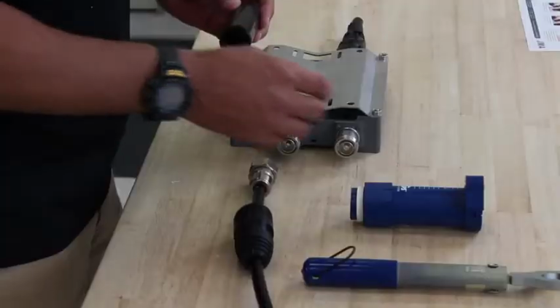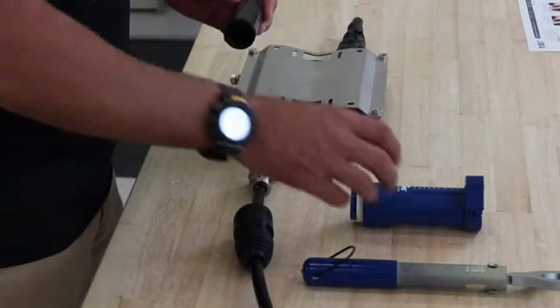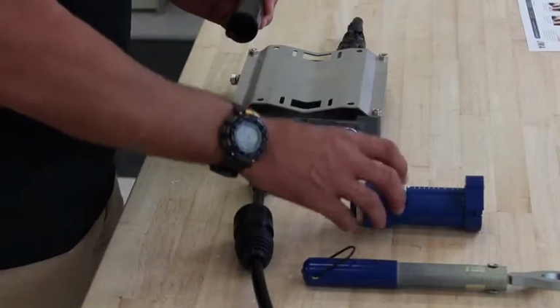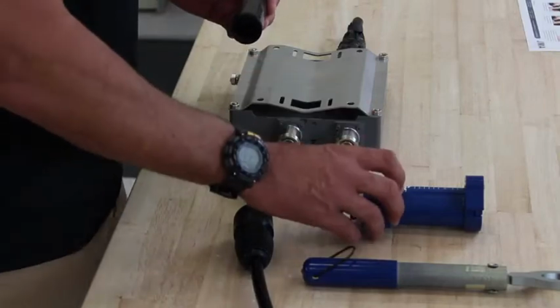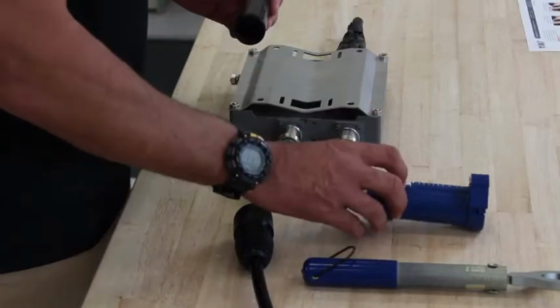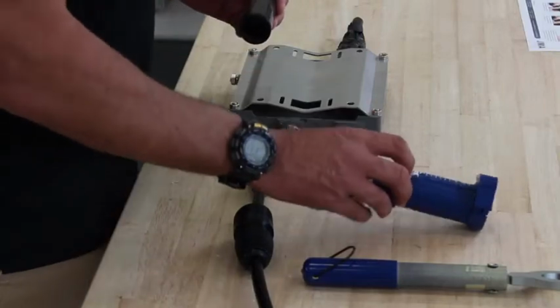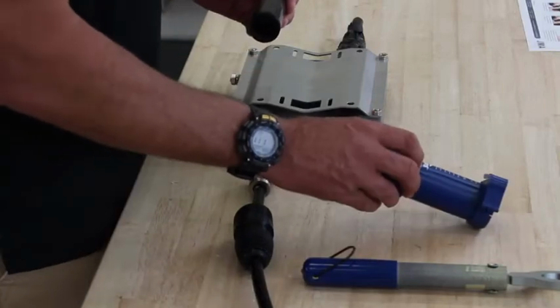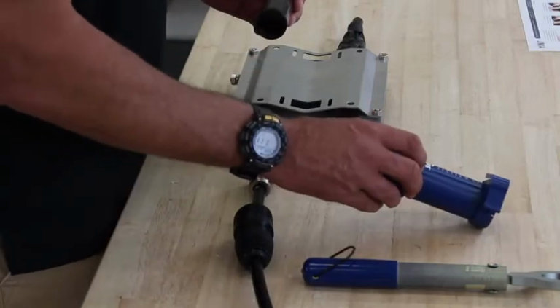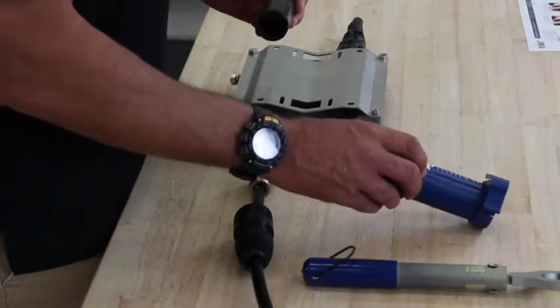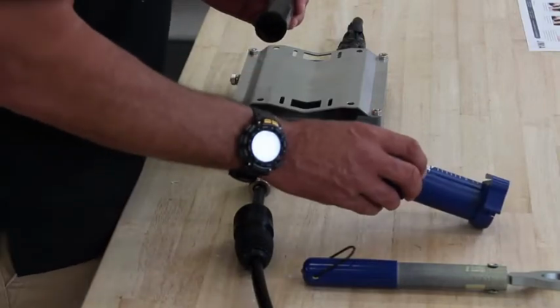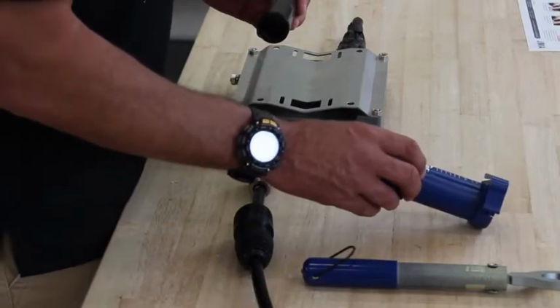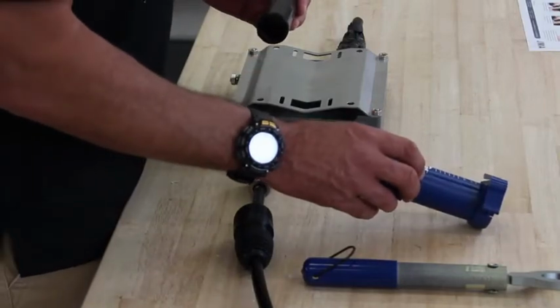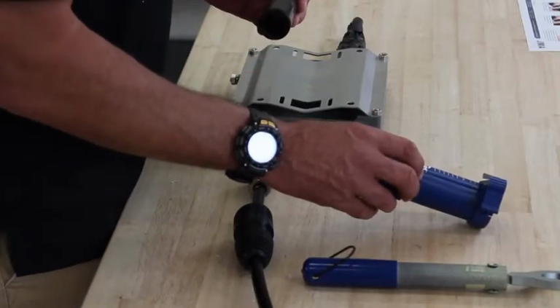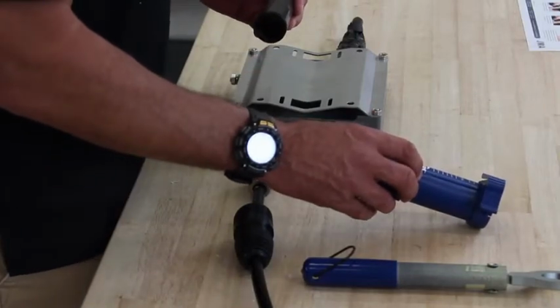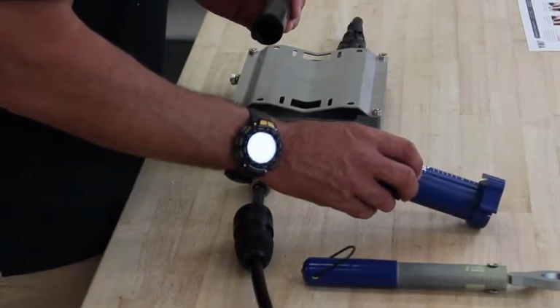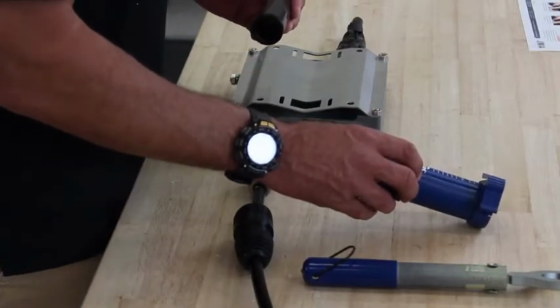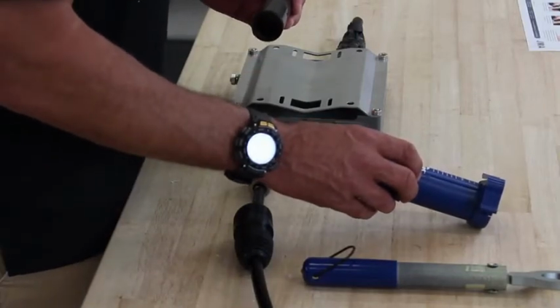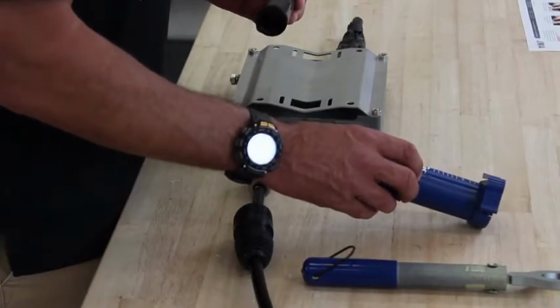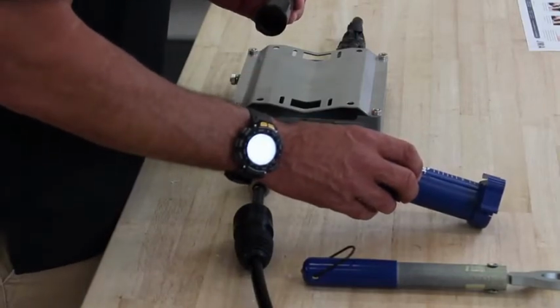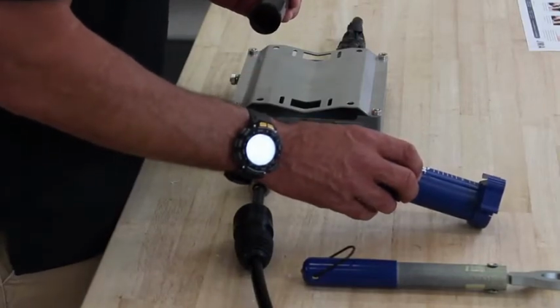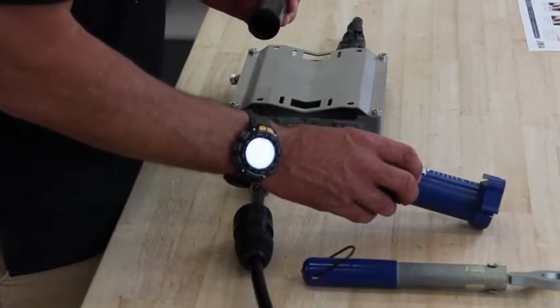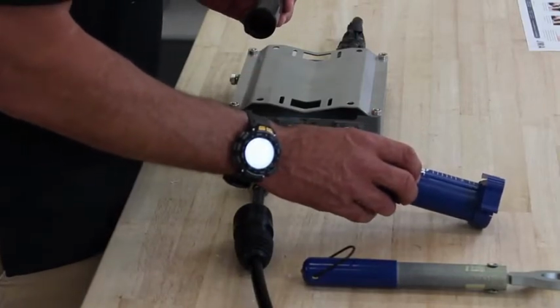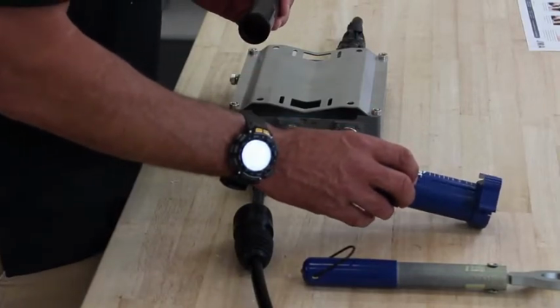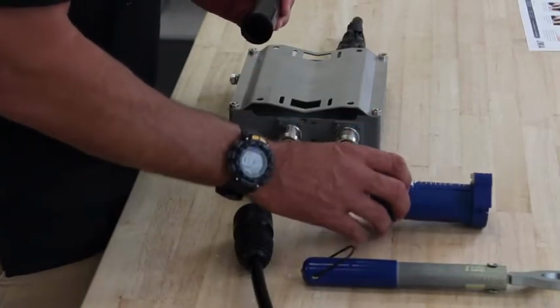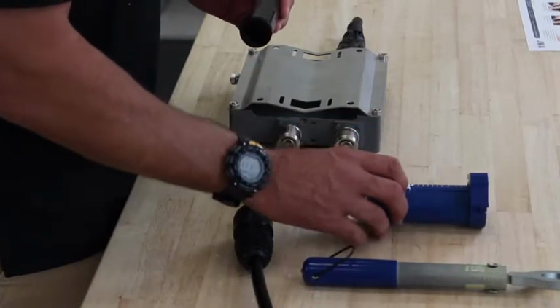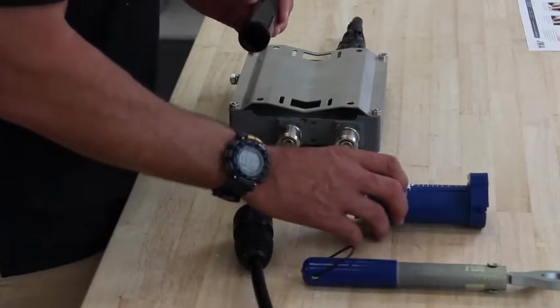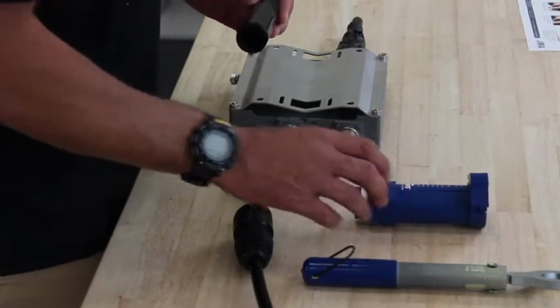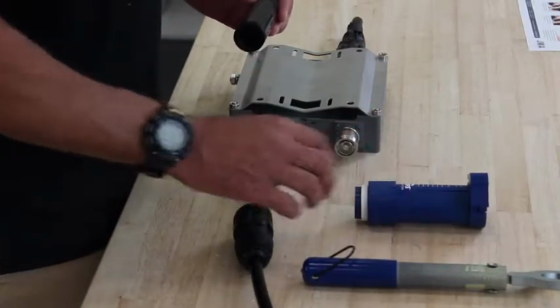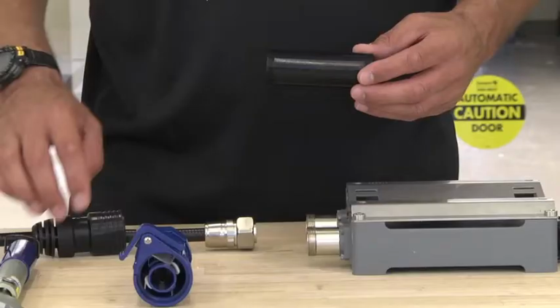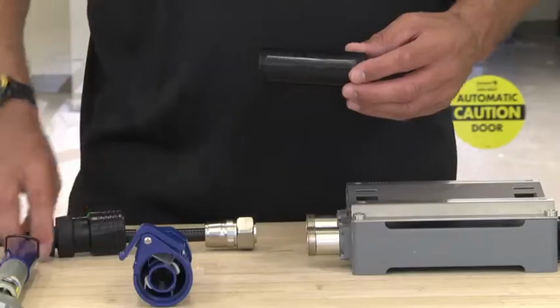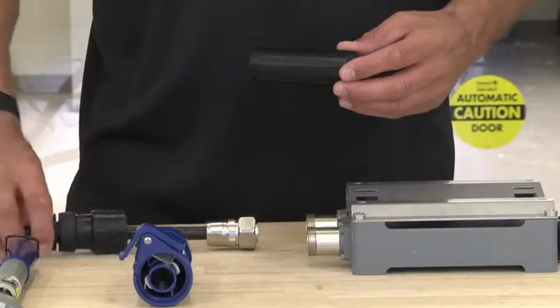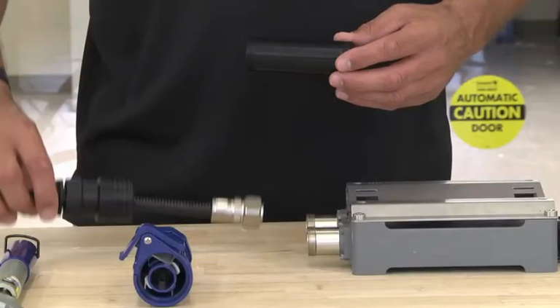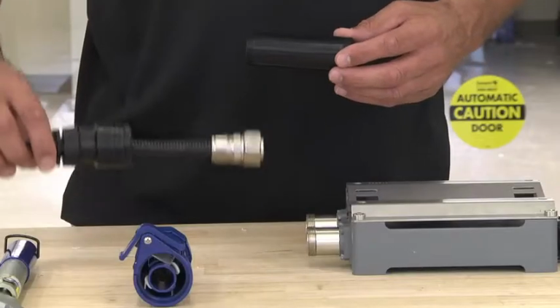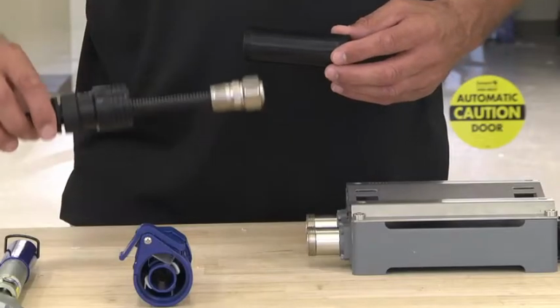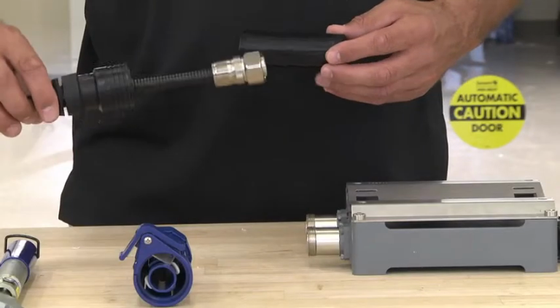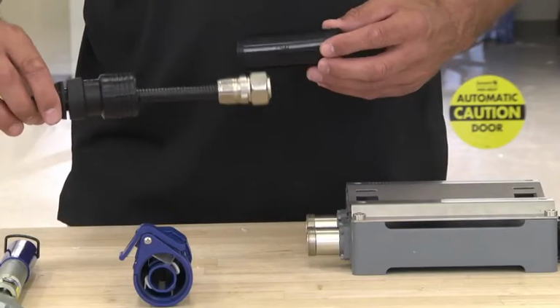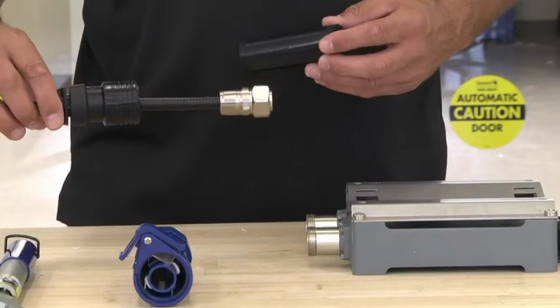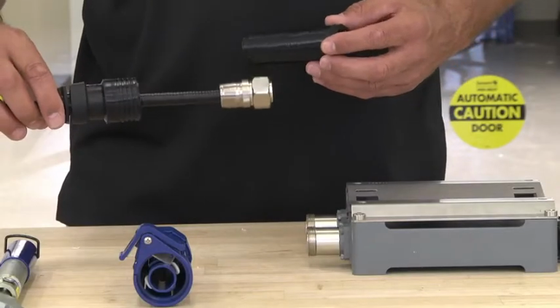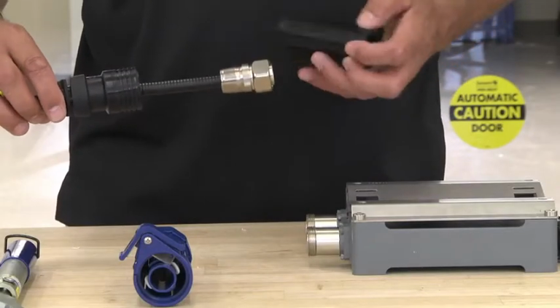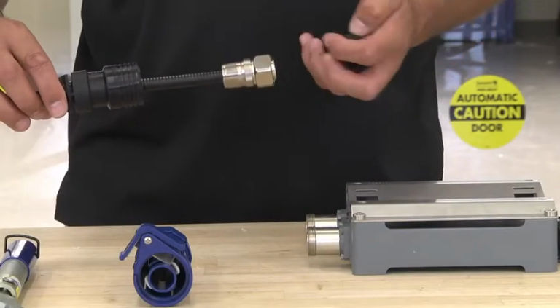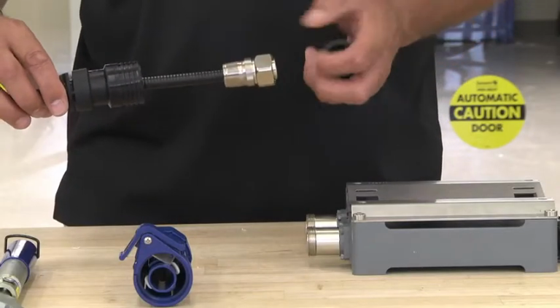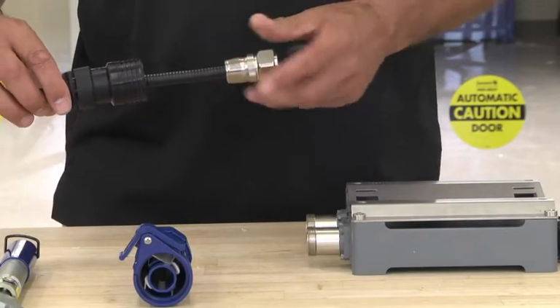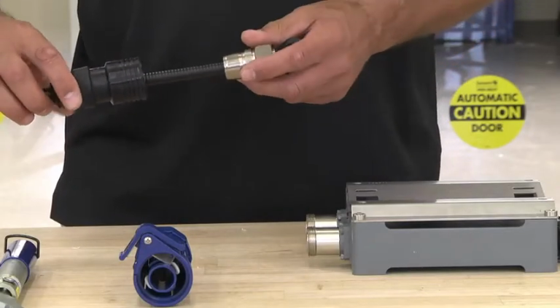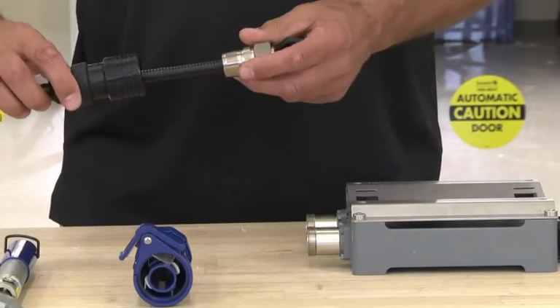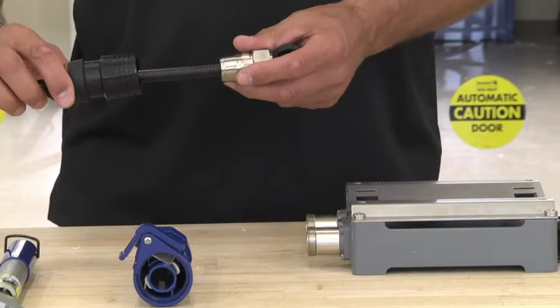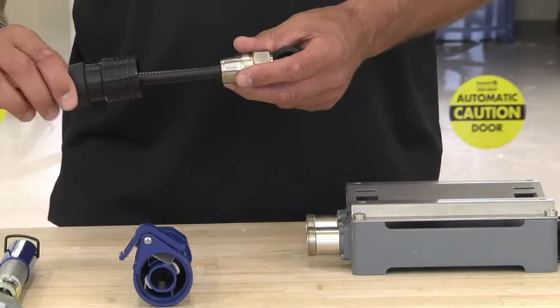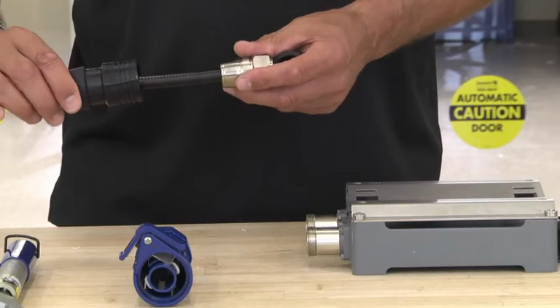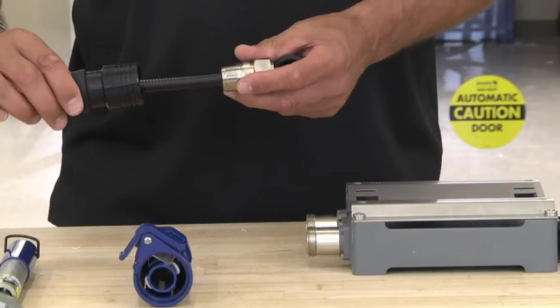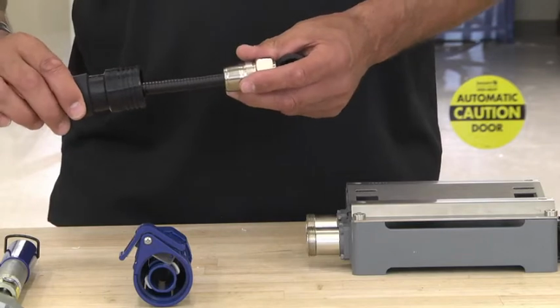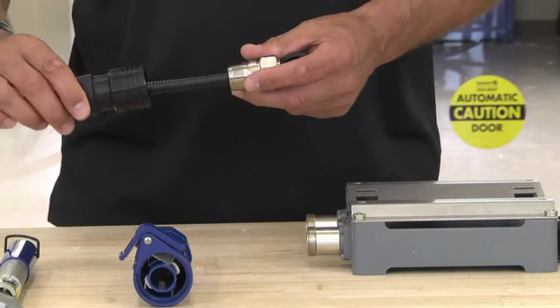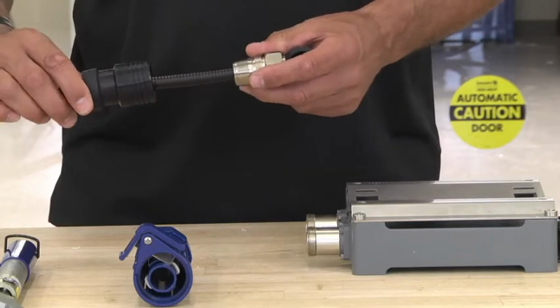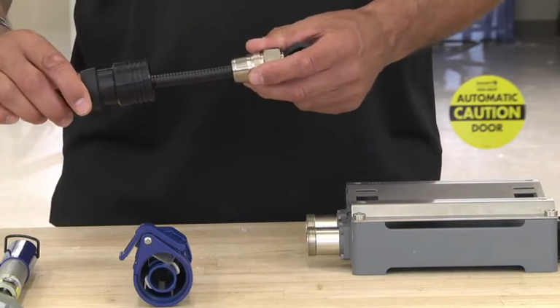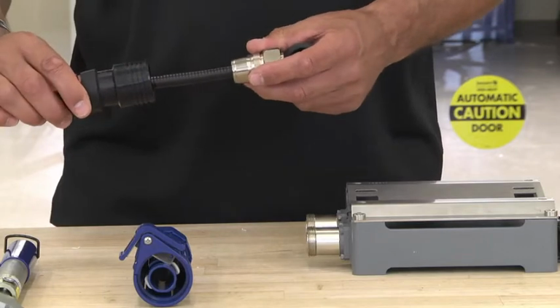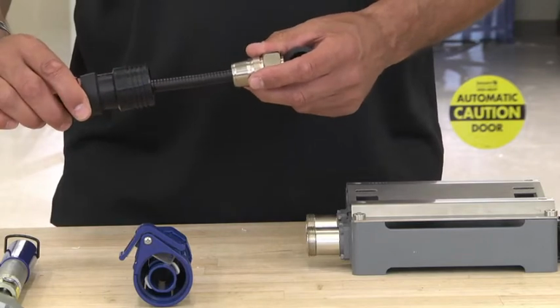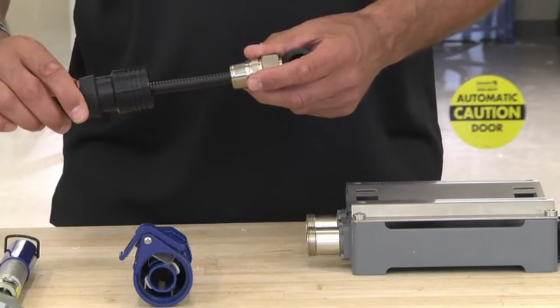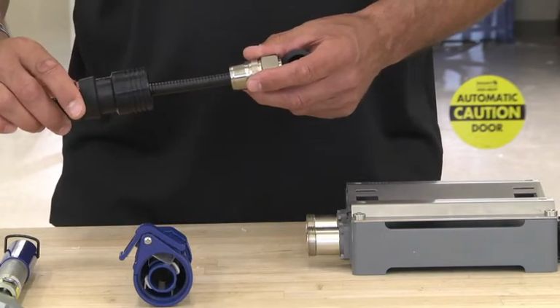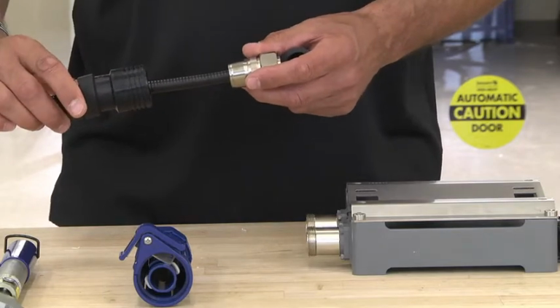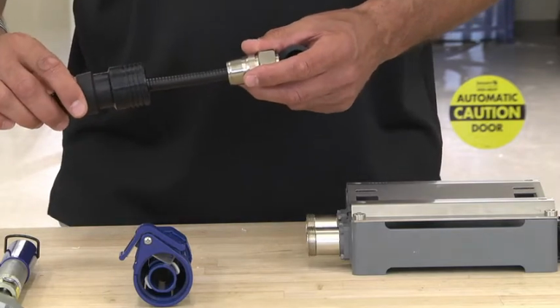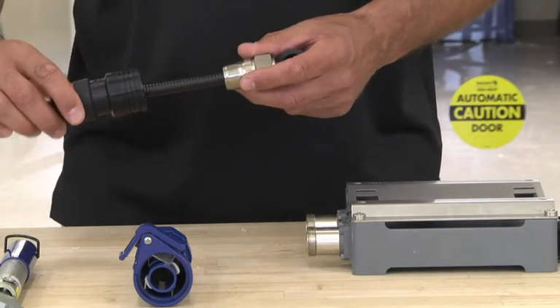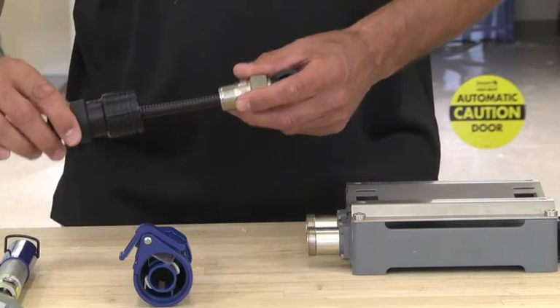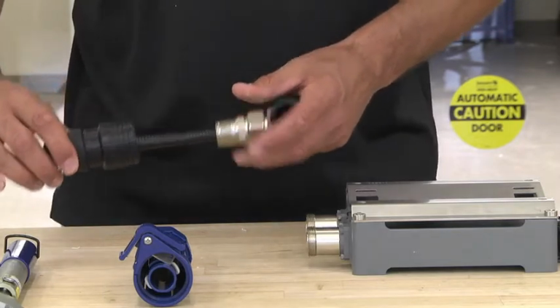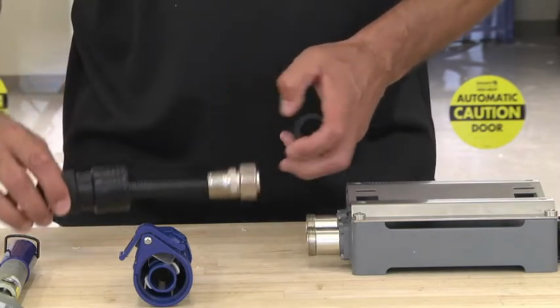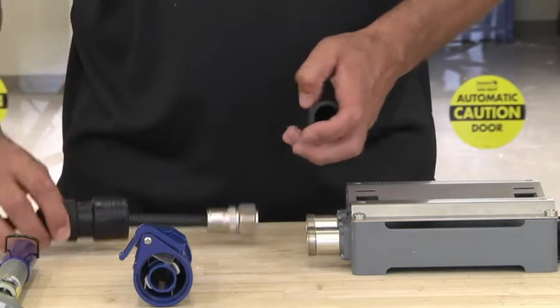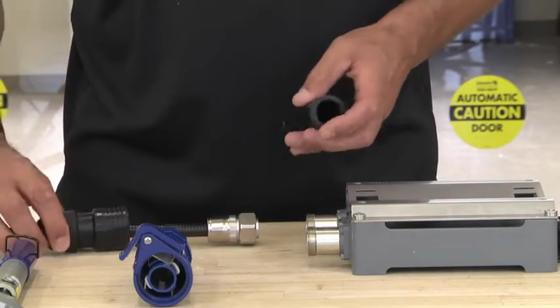We're going to be using our WPS-DF cutter. We're going to be using the jumper with the WPS already installed on it.